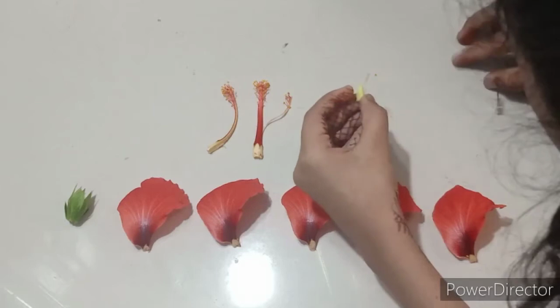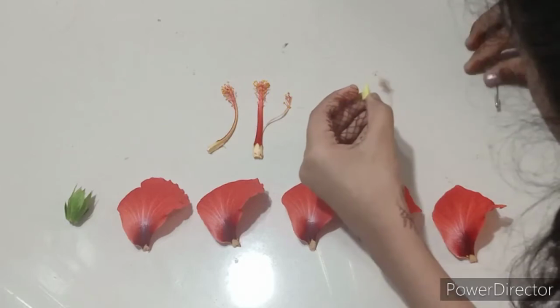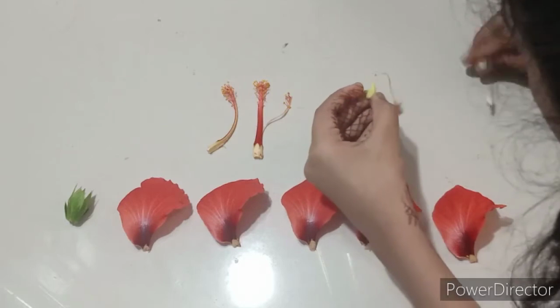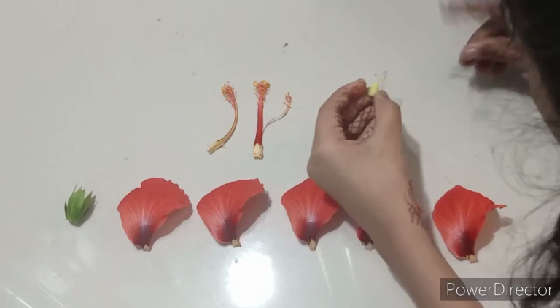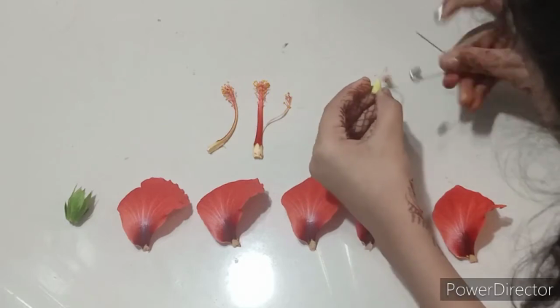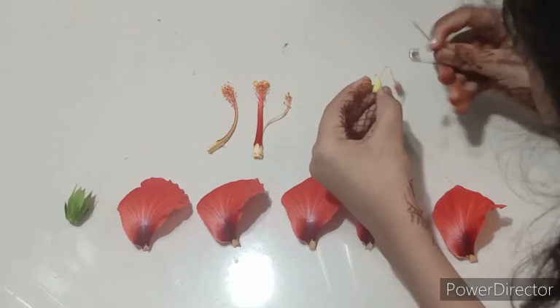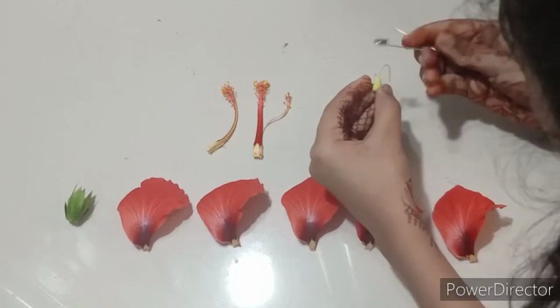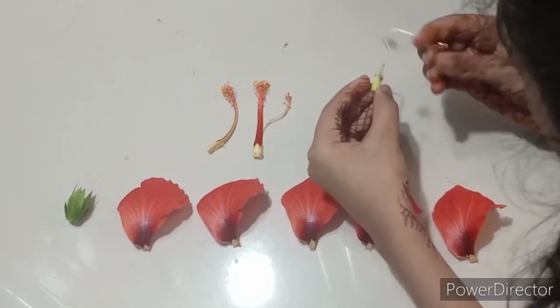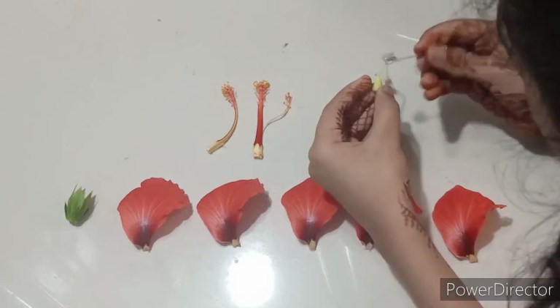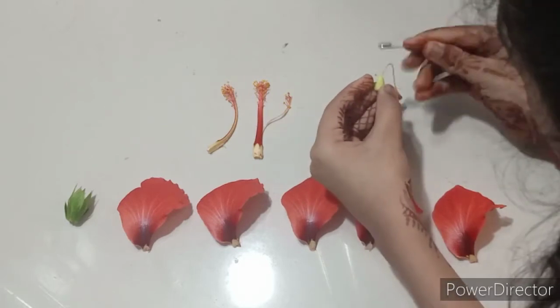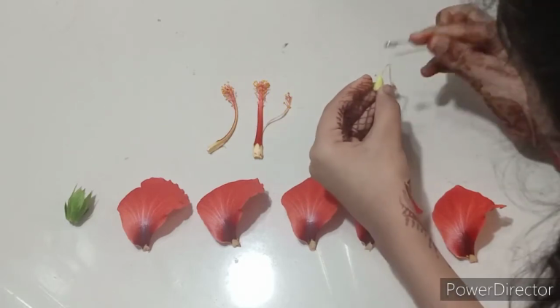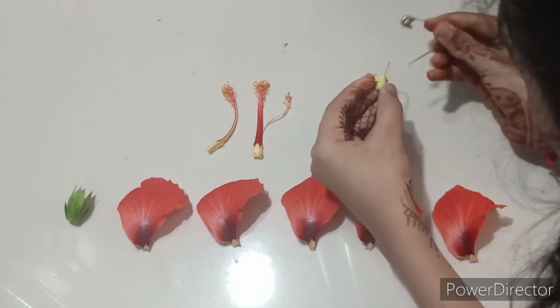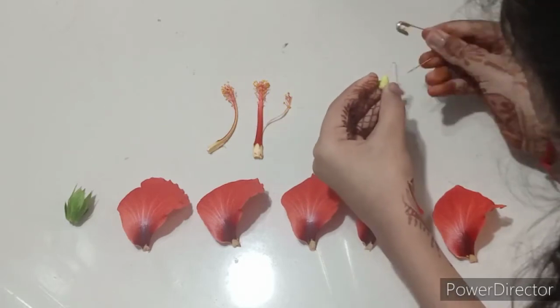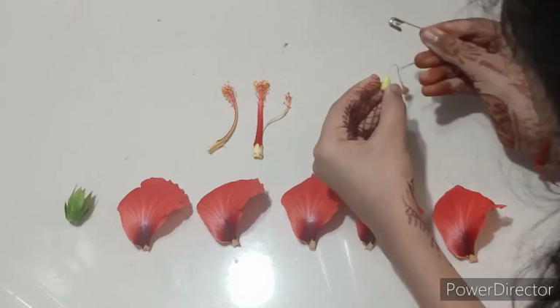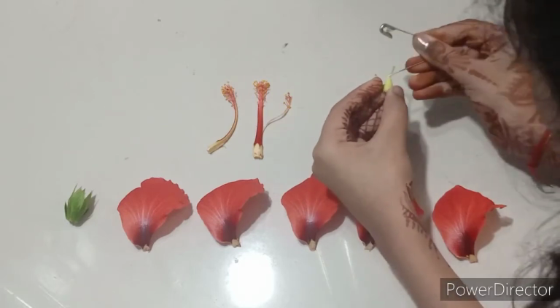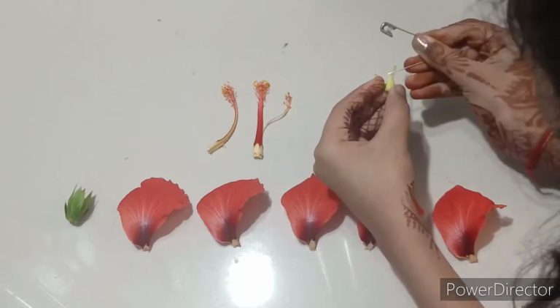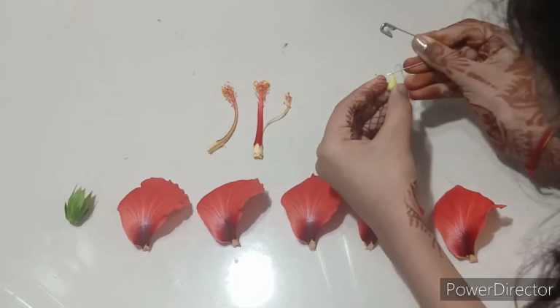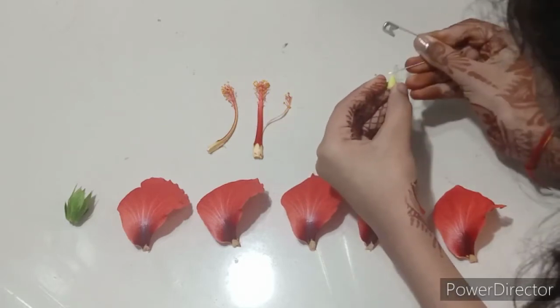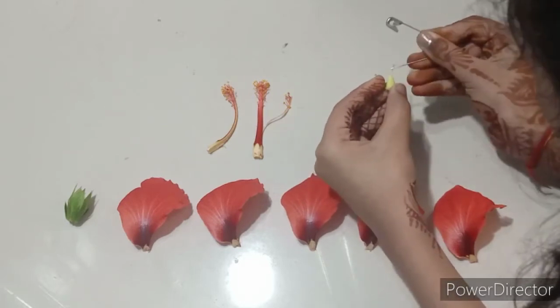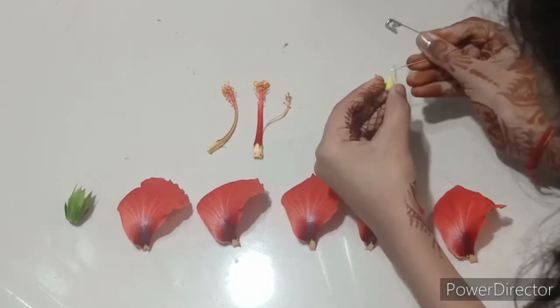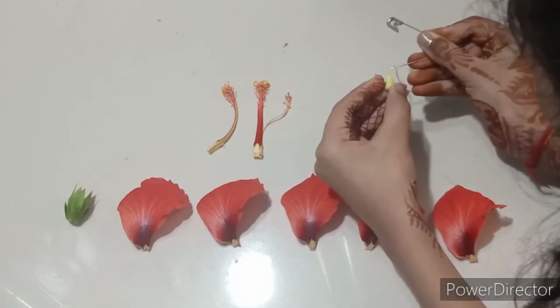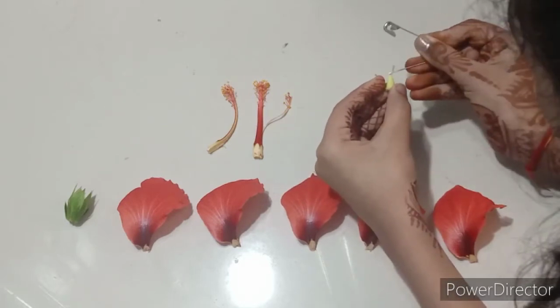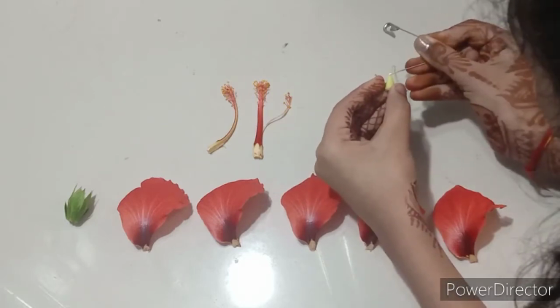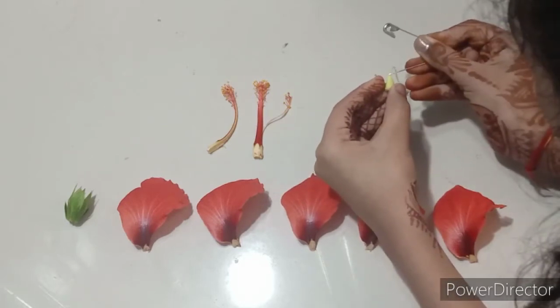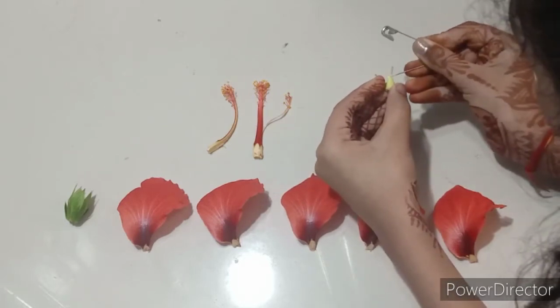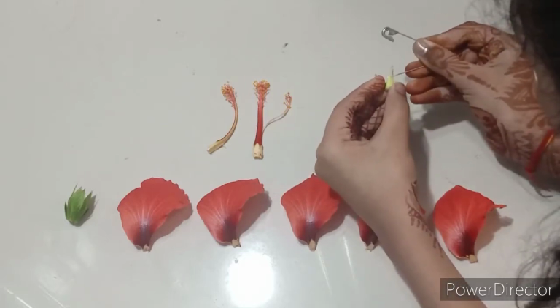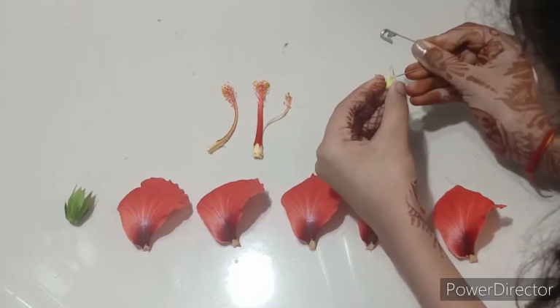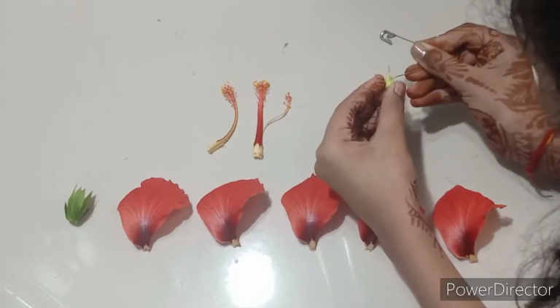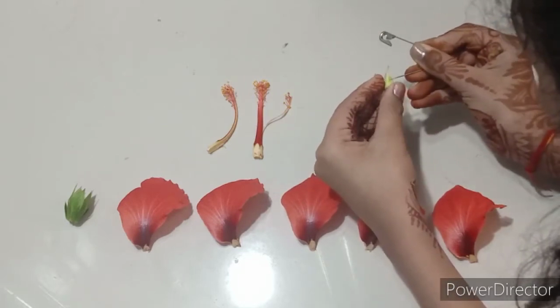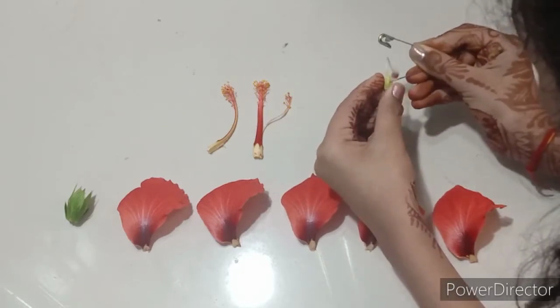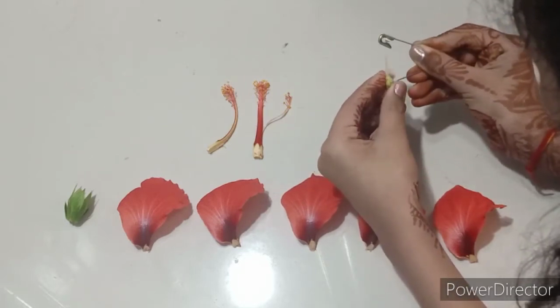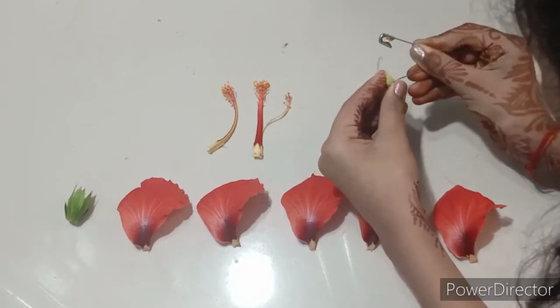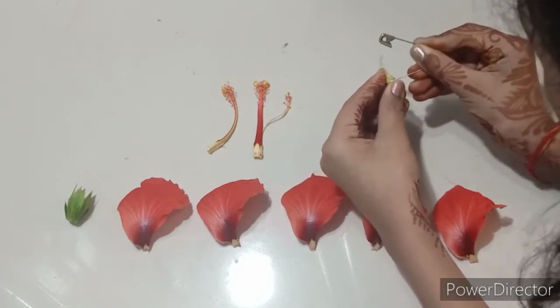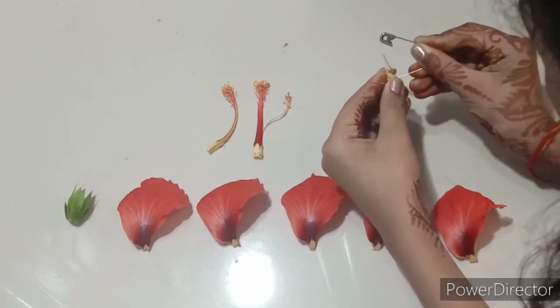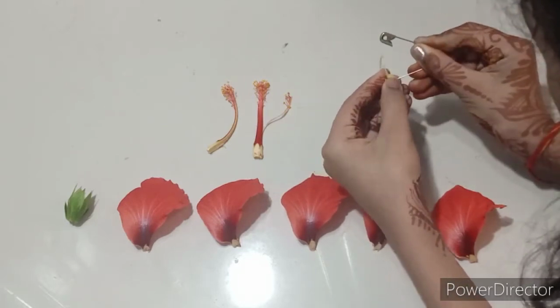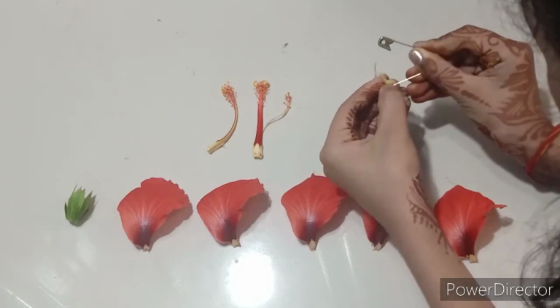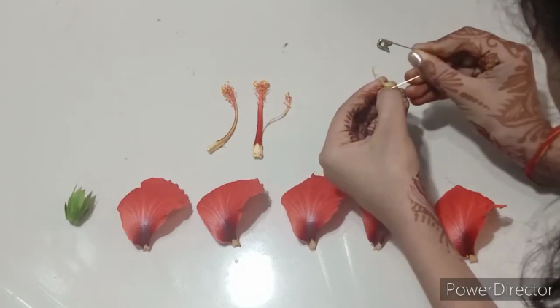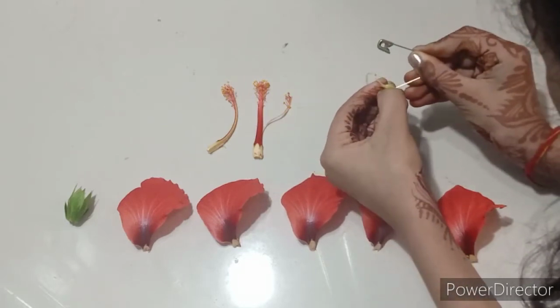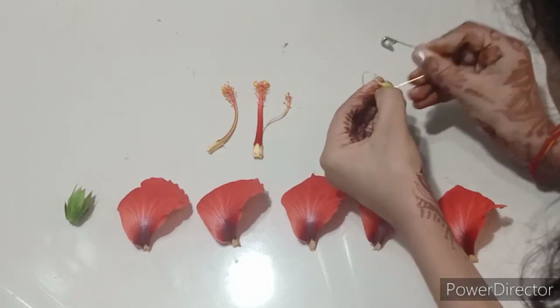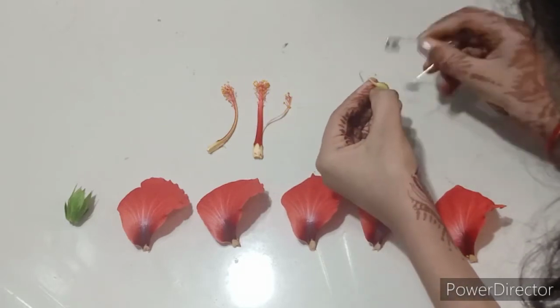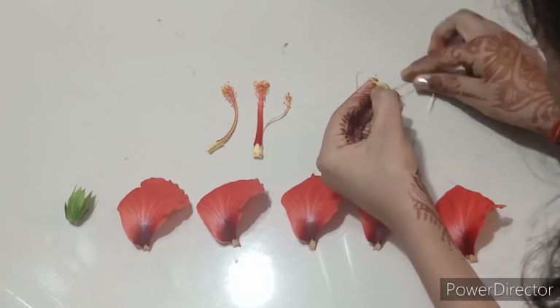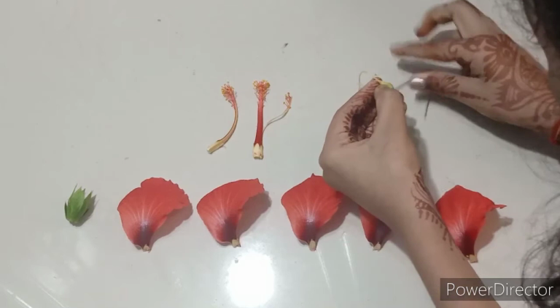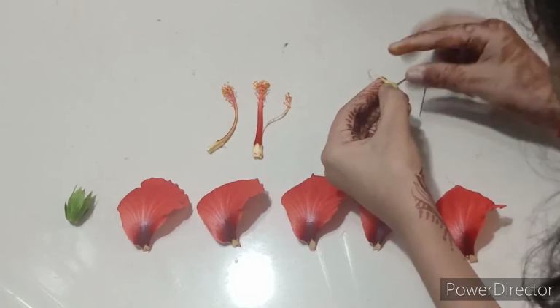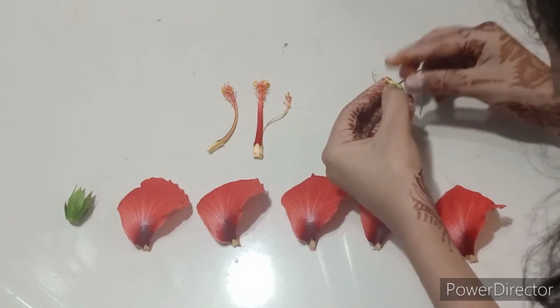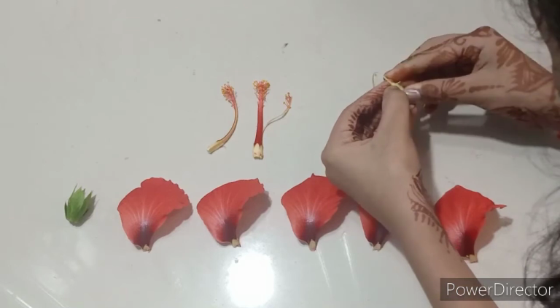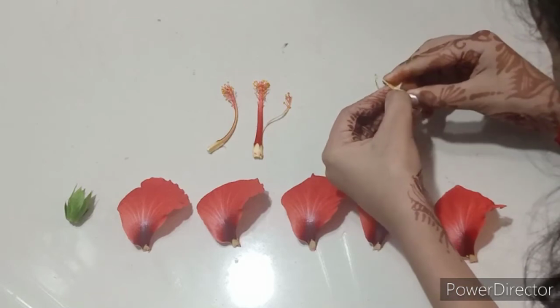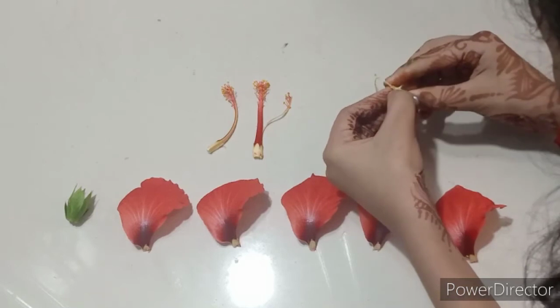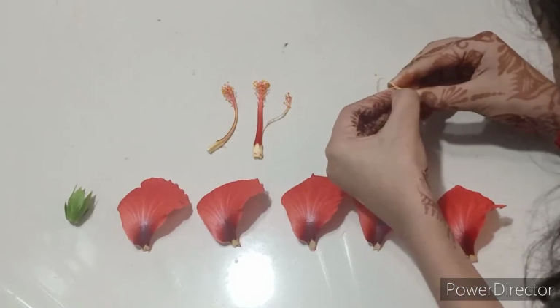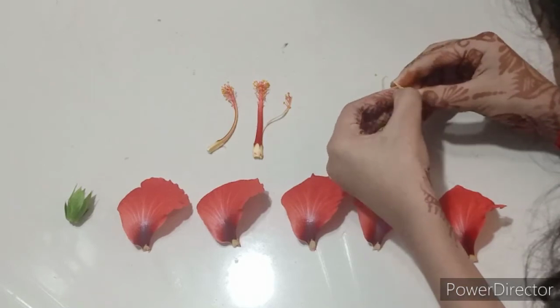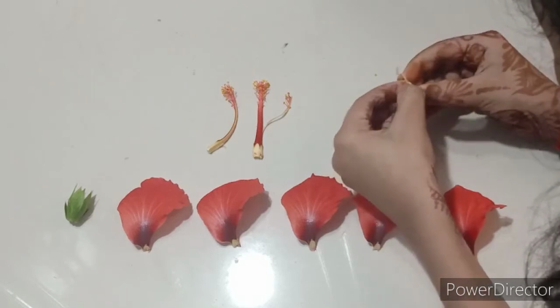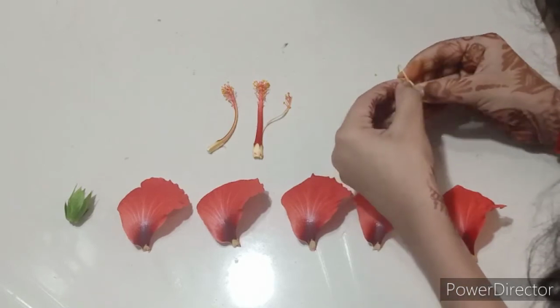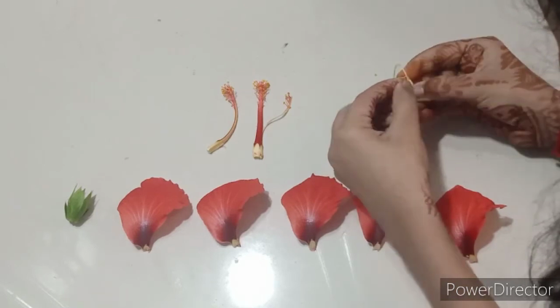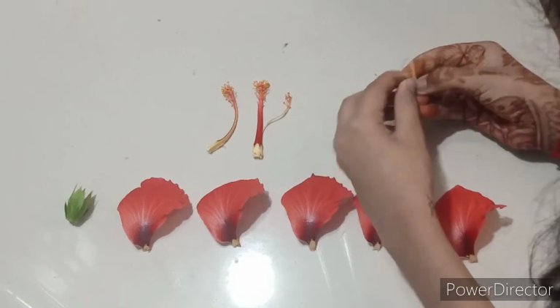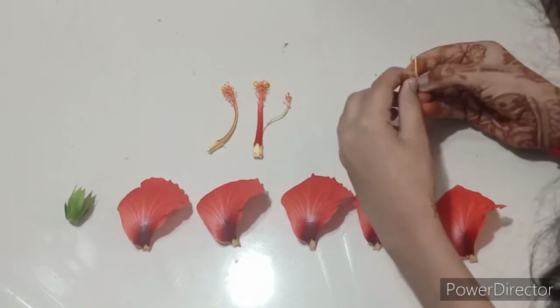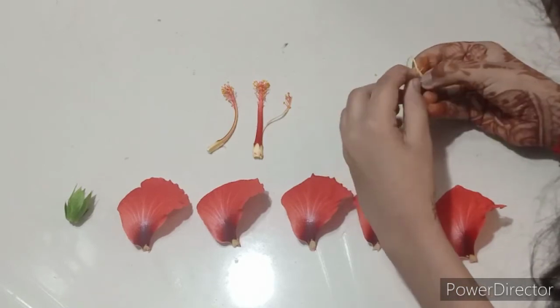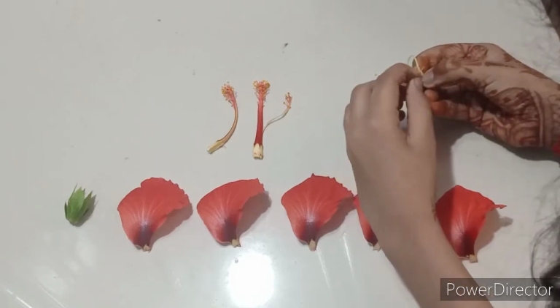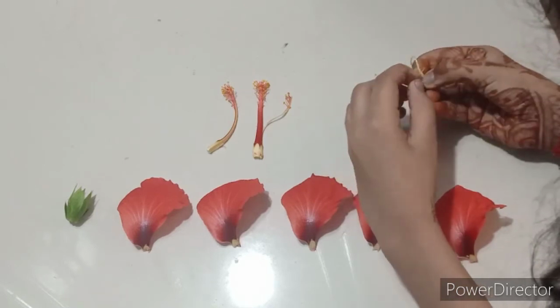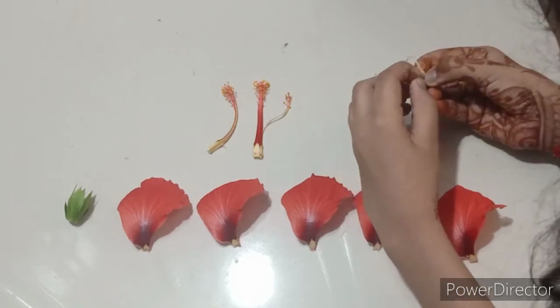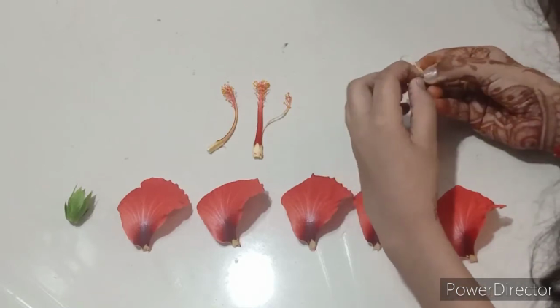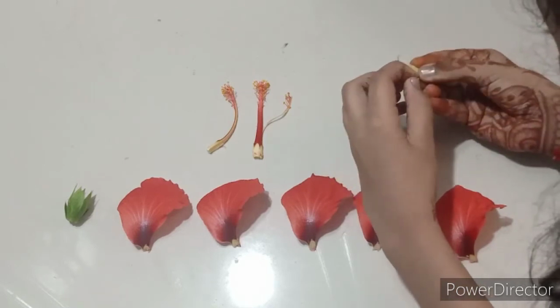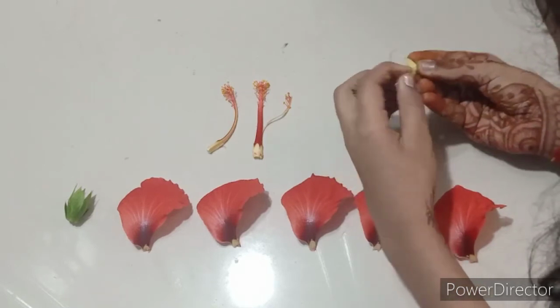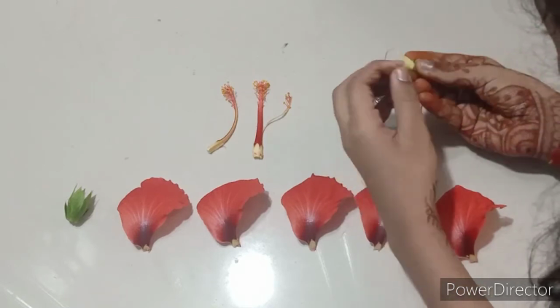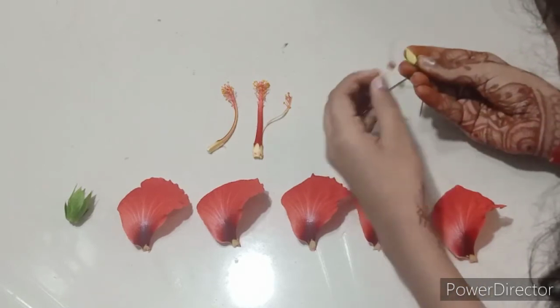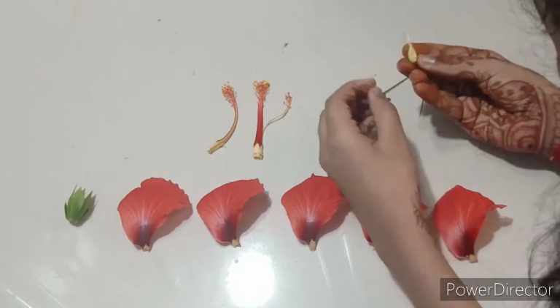Now for the ovary, I have created a small slit and I'm opening it up like this.